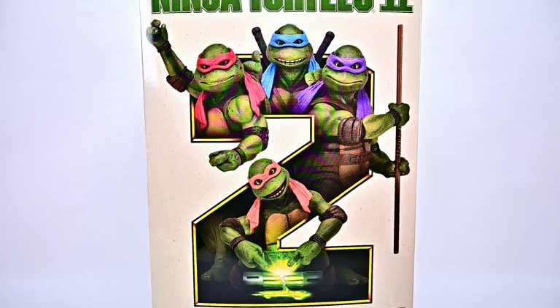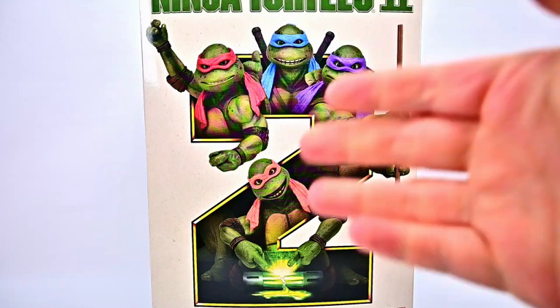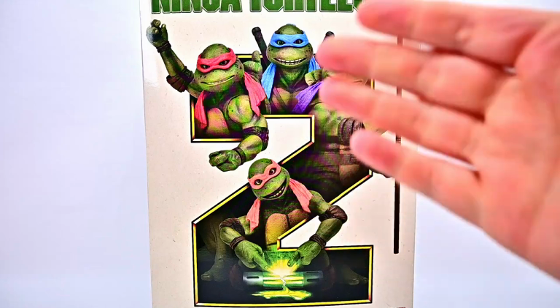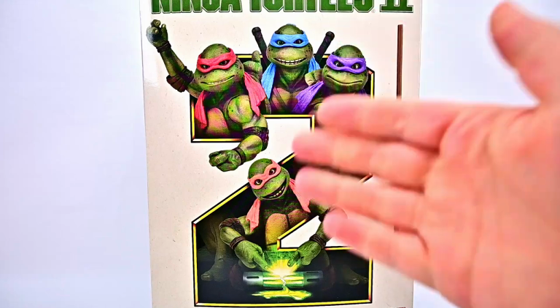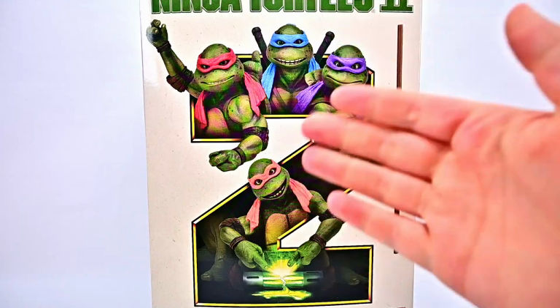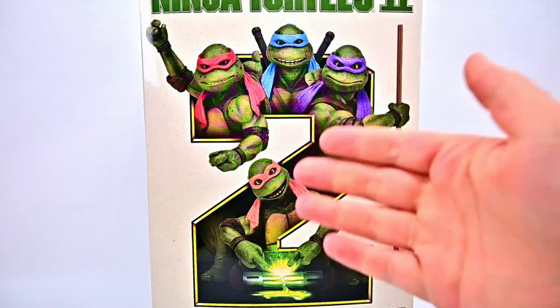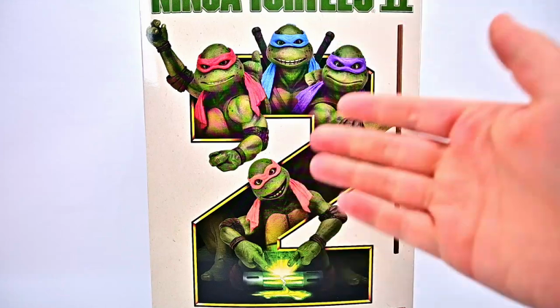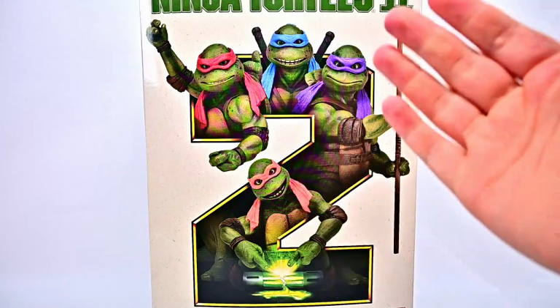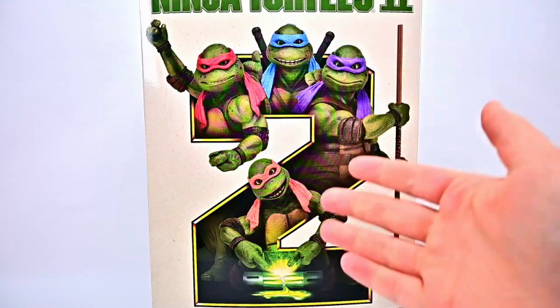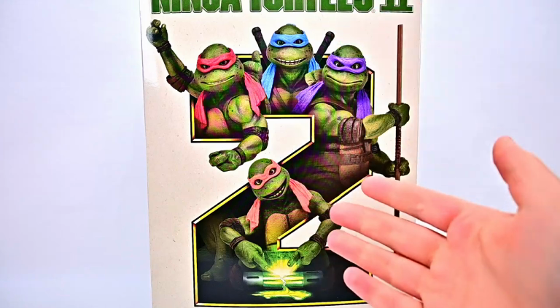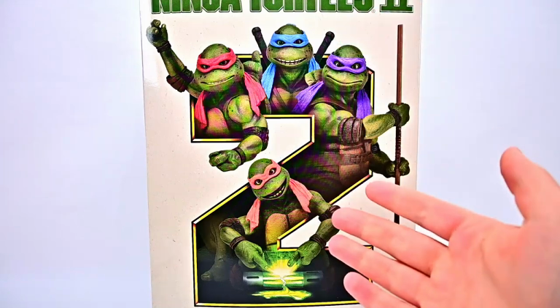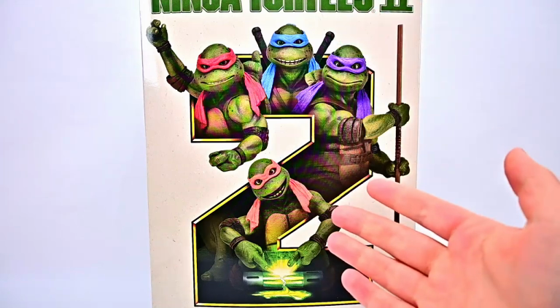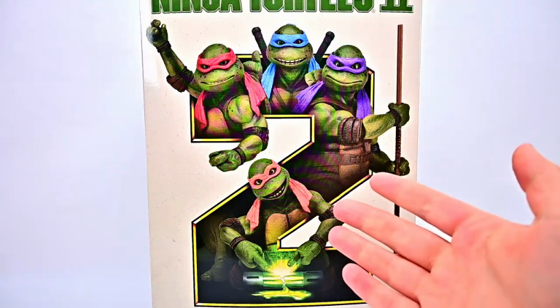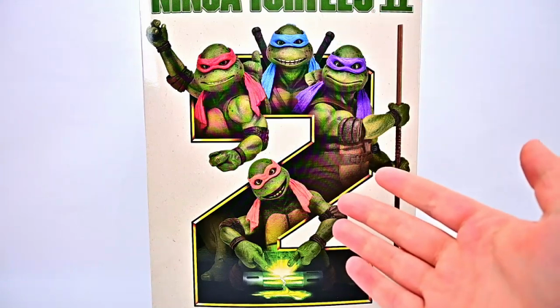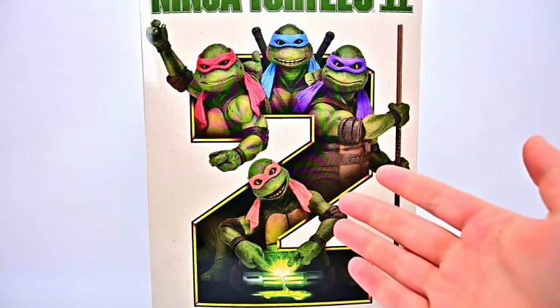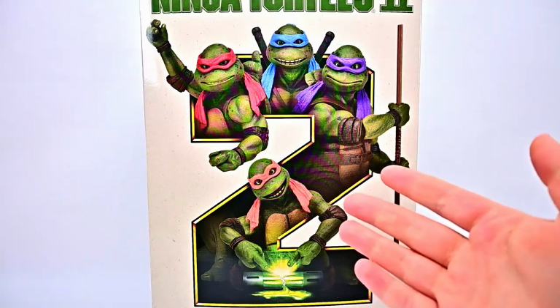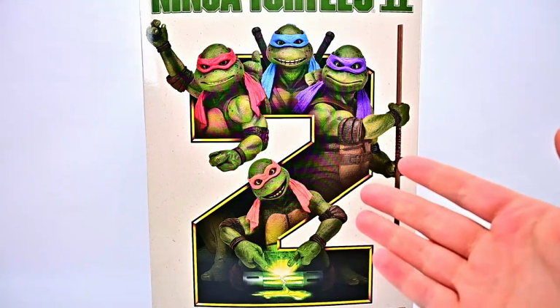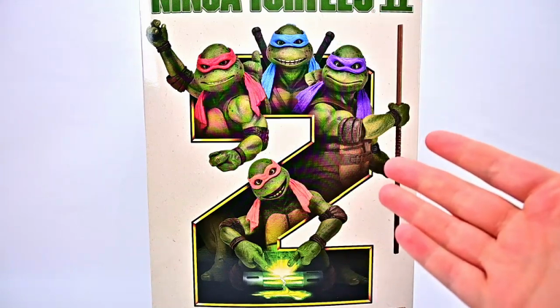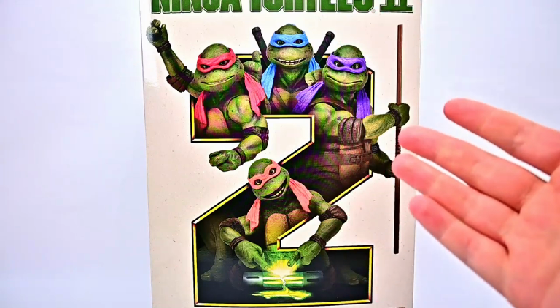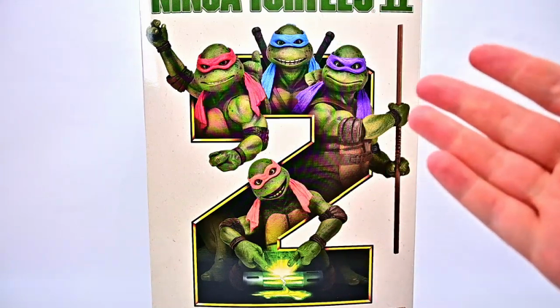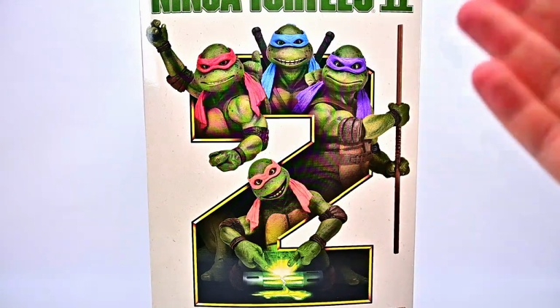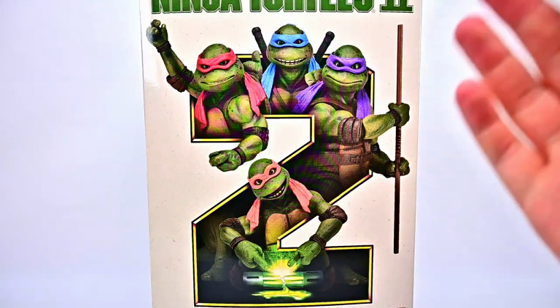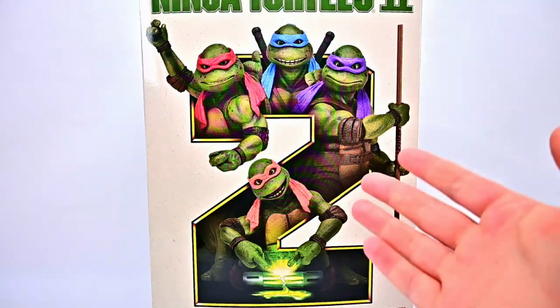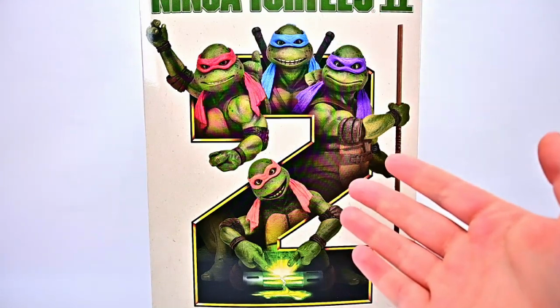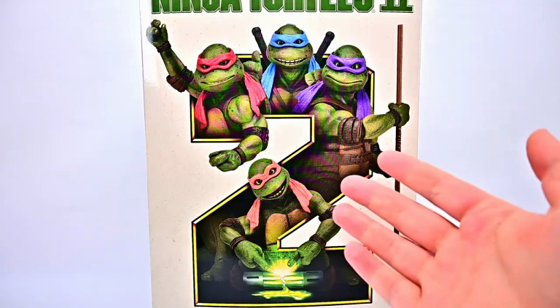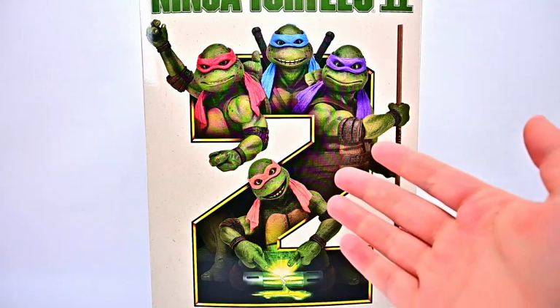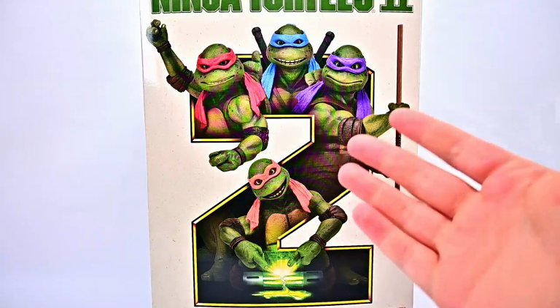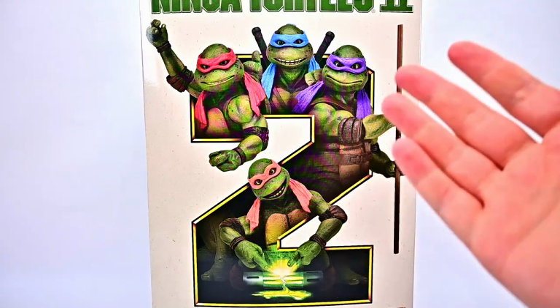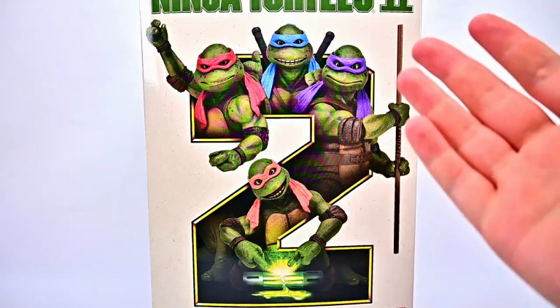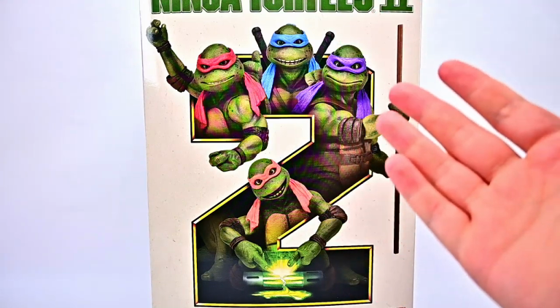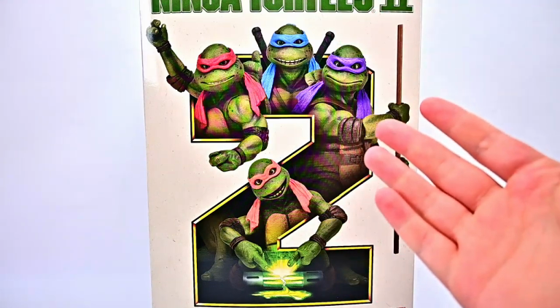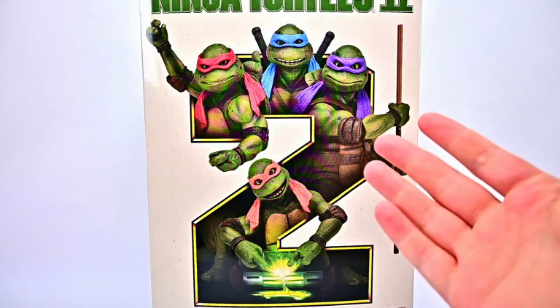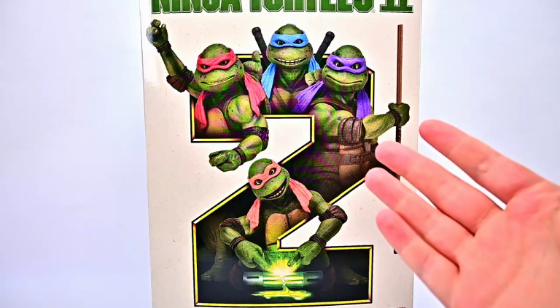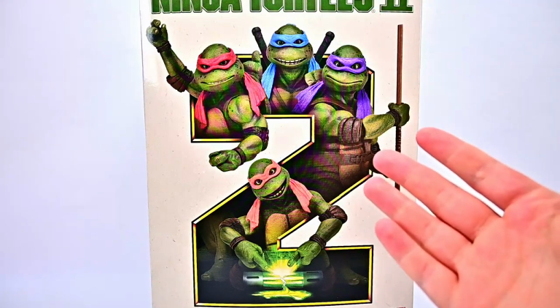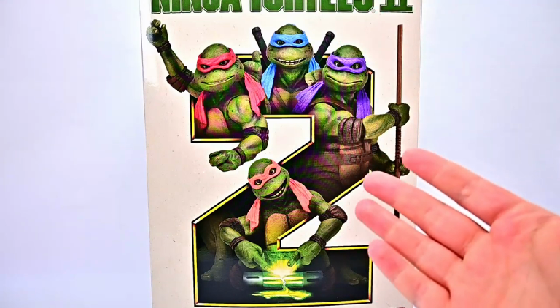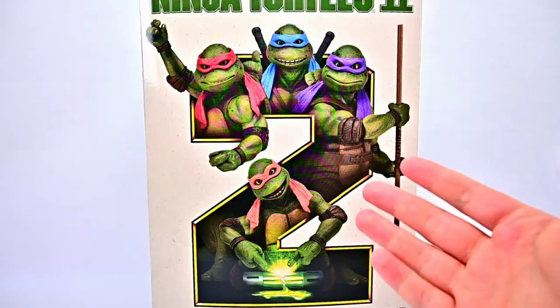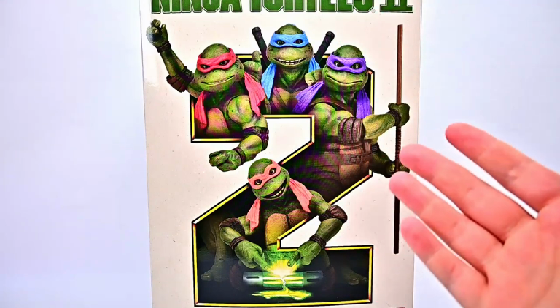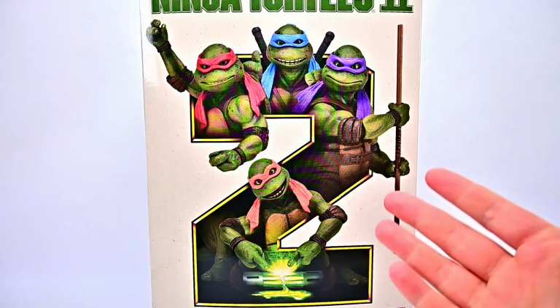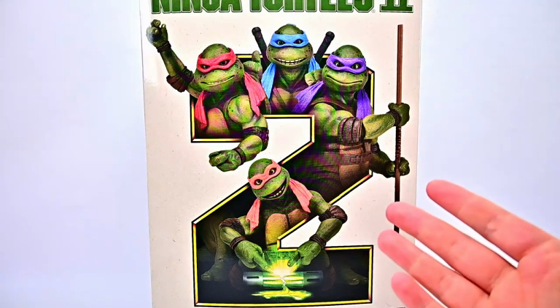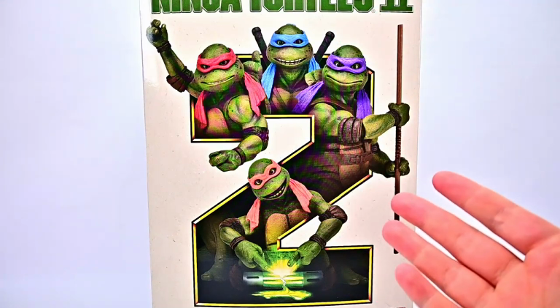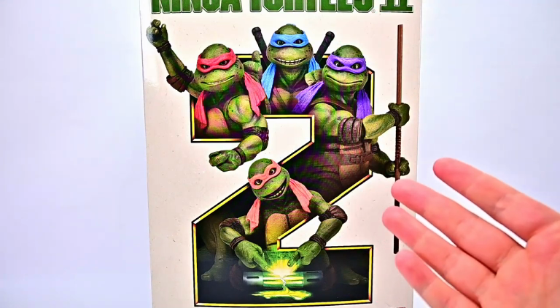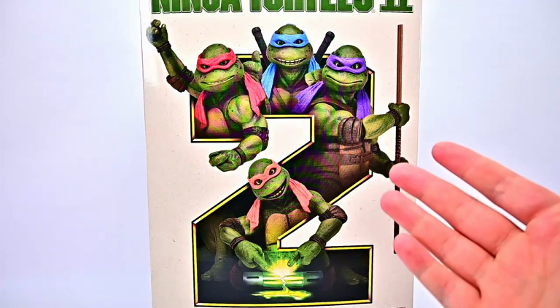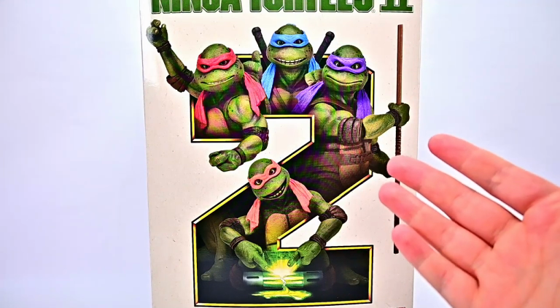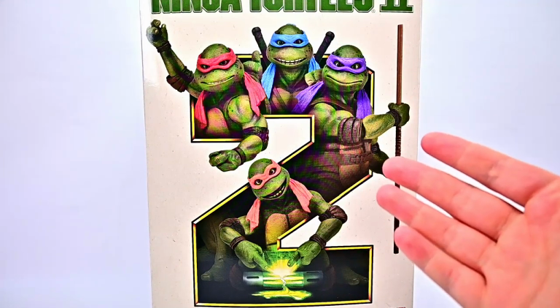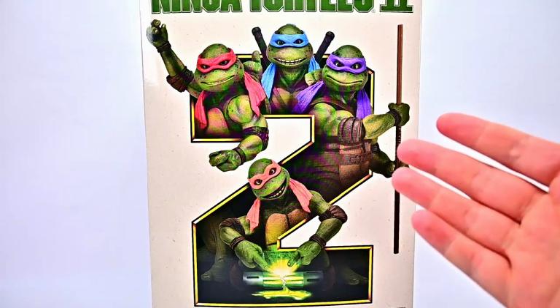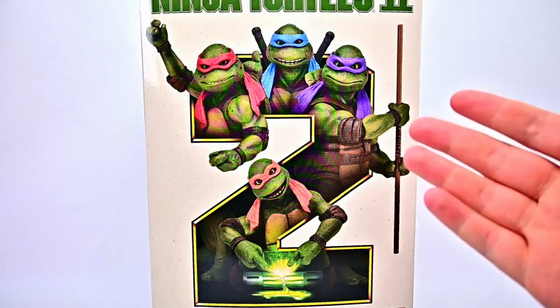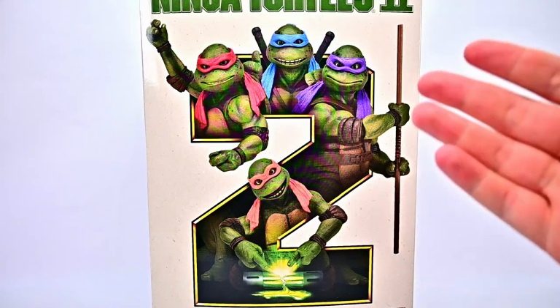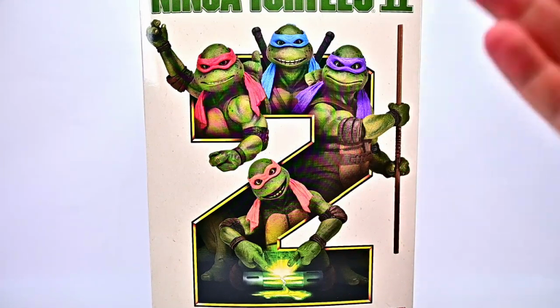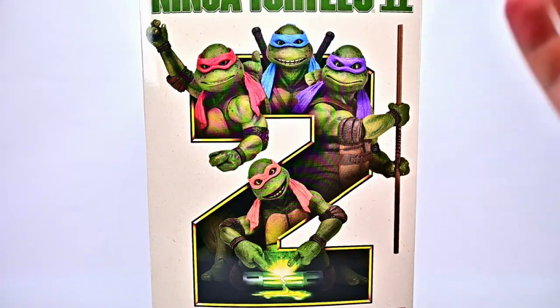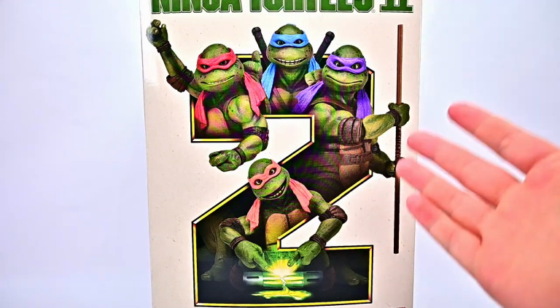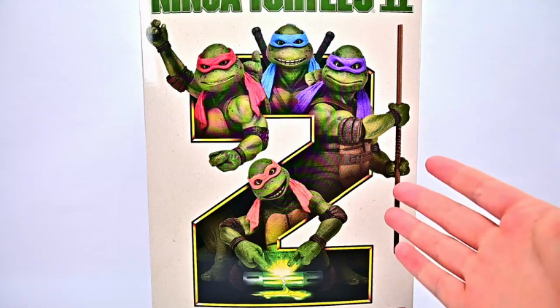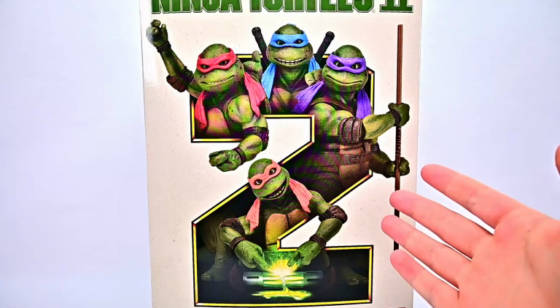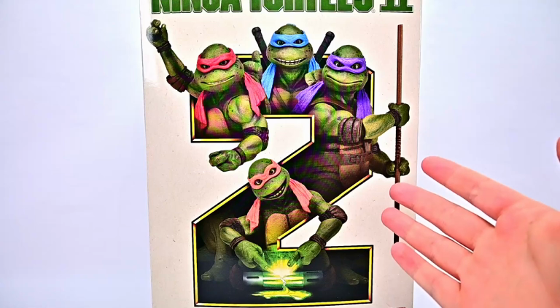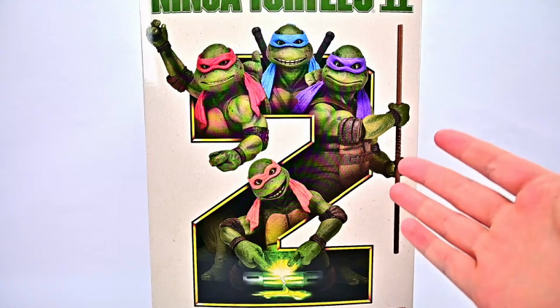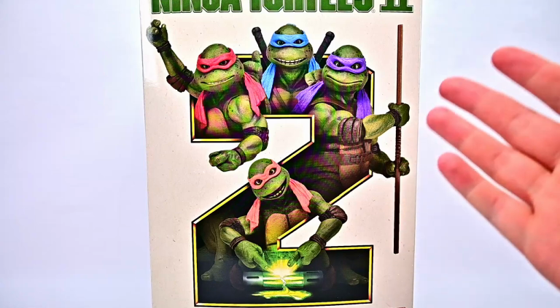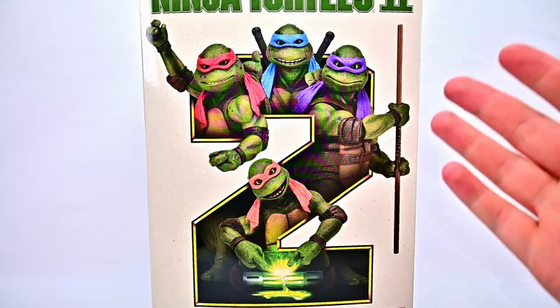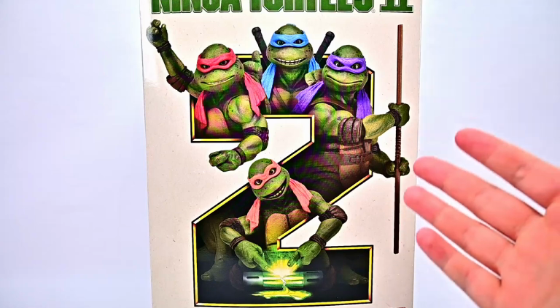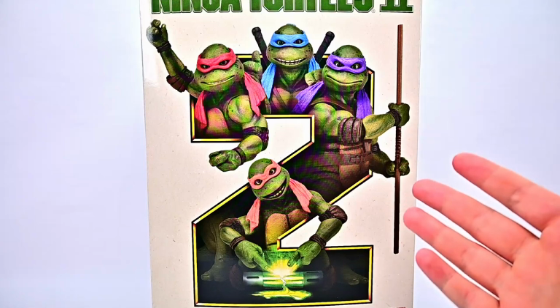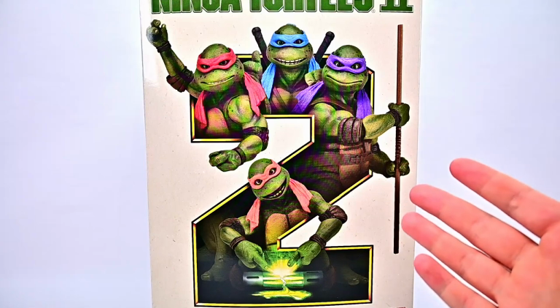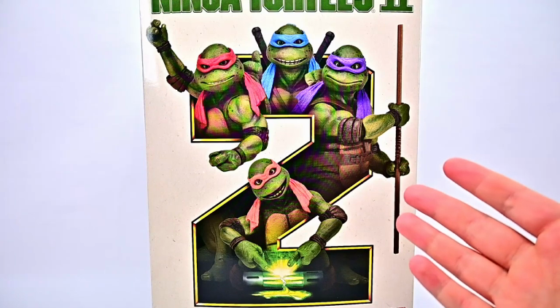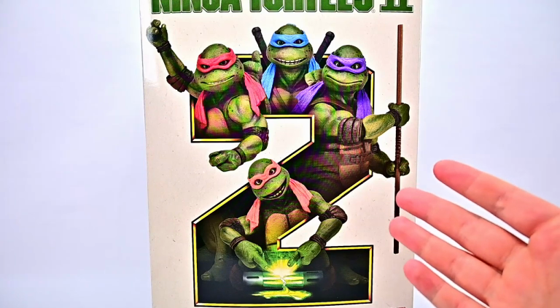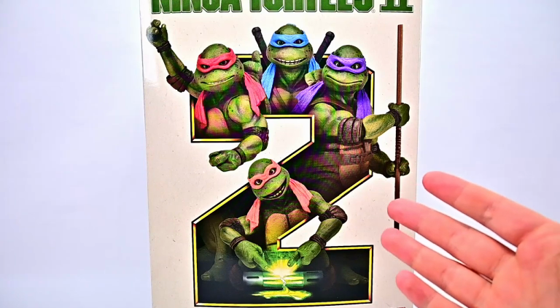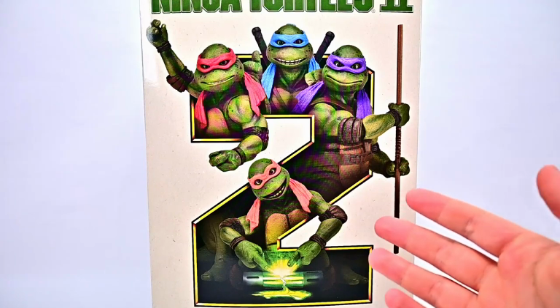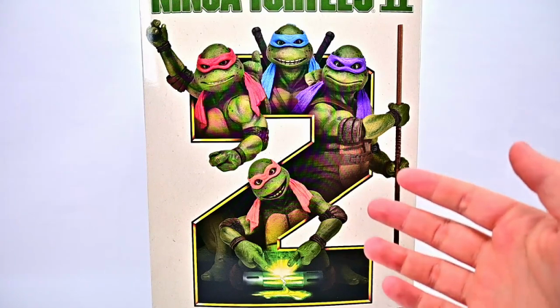What is going on everybody? Welcome back to the Austin Nerd Show. Today we're looking at the brand new NECA Teenage Mutant Ninja Turtles Secret of the Ooze figures.